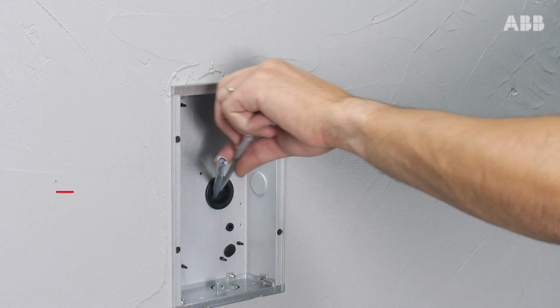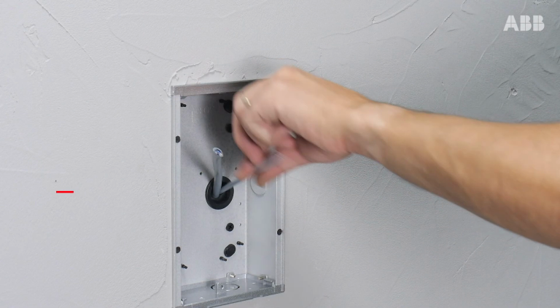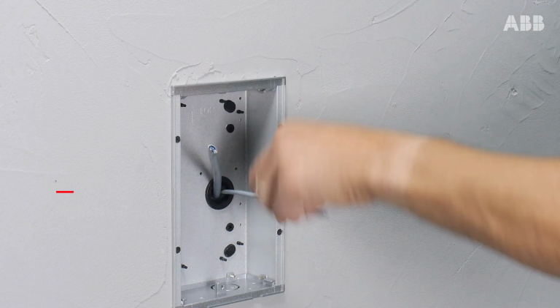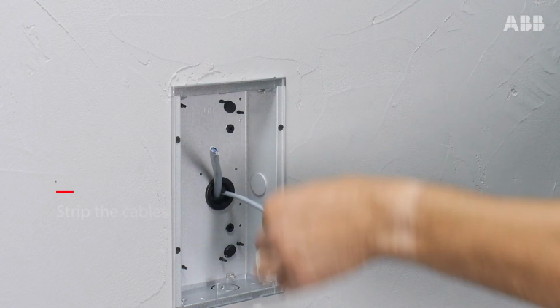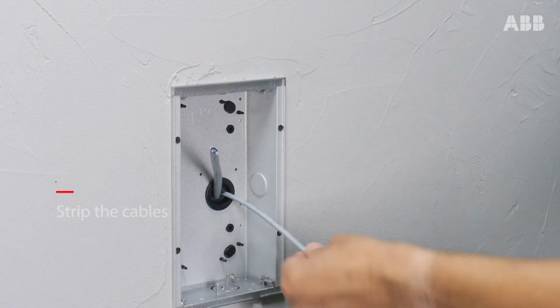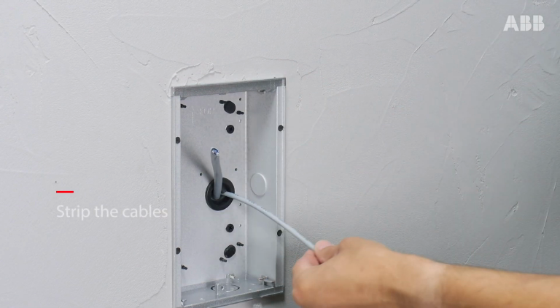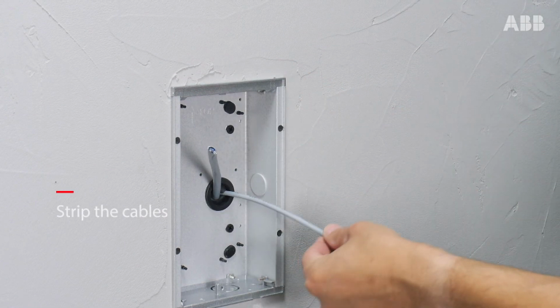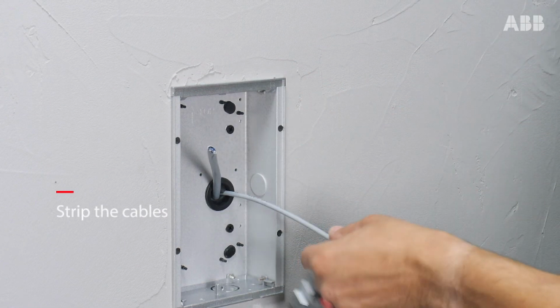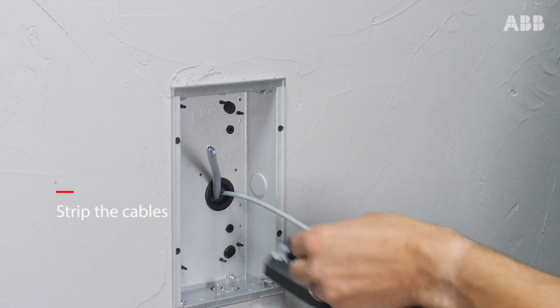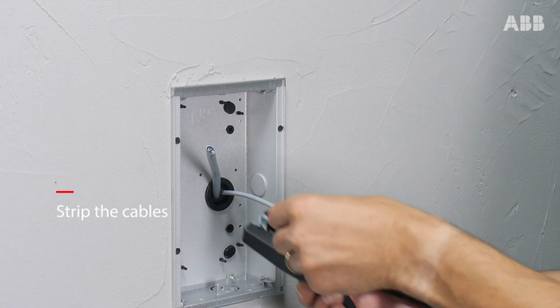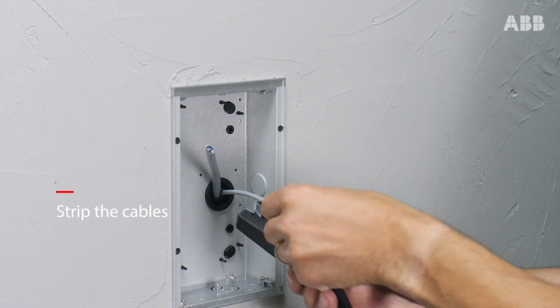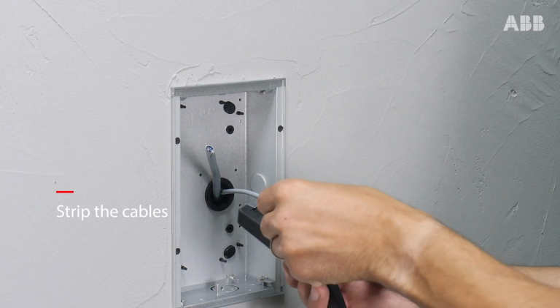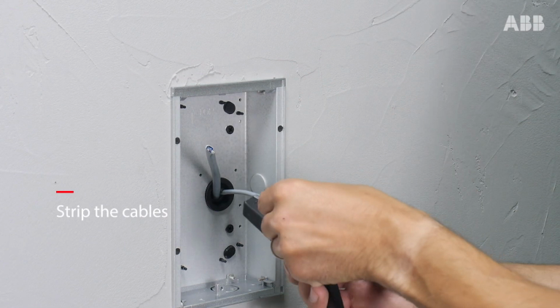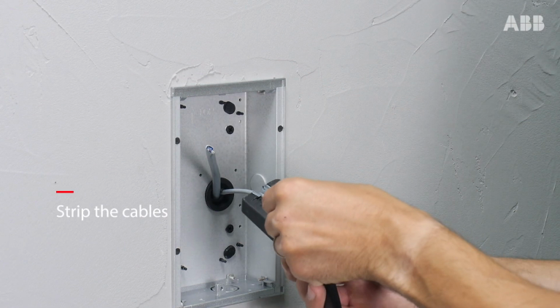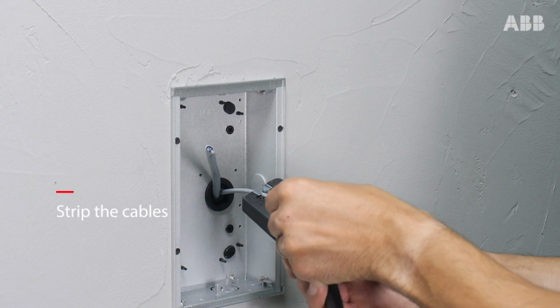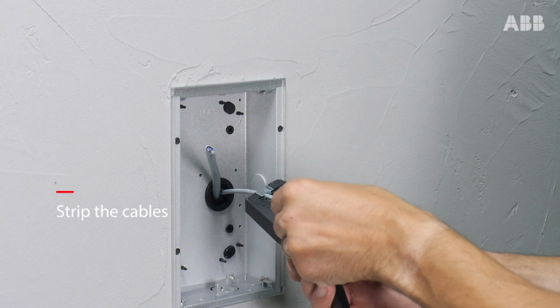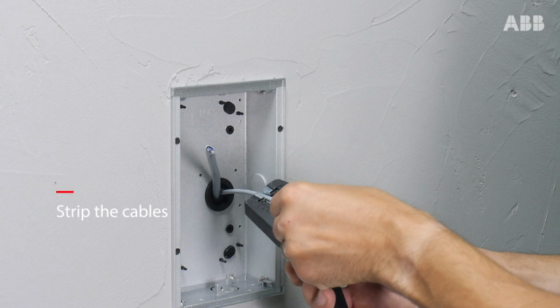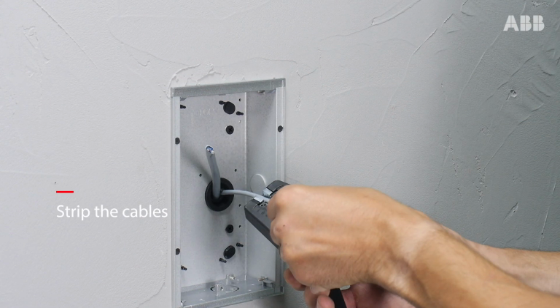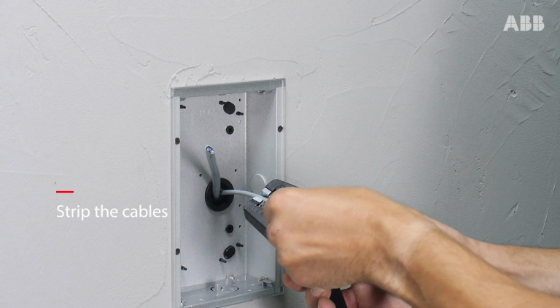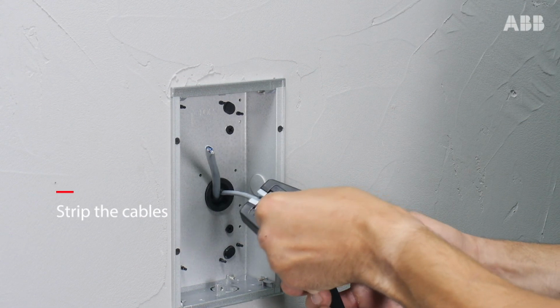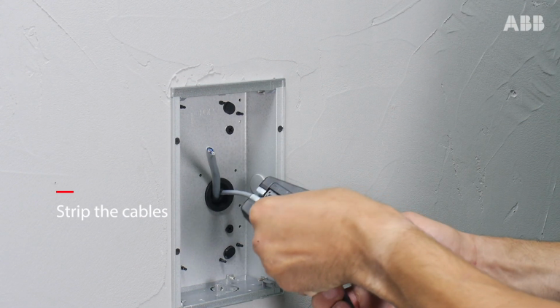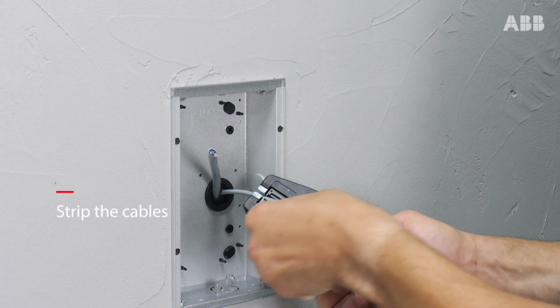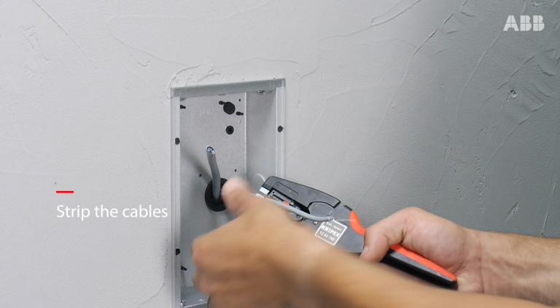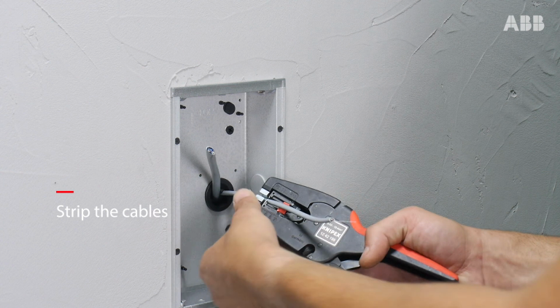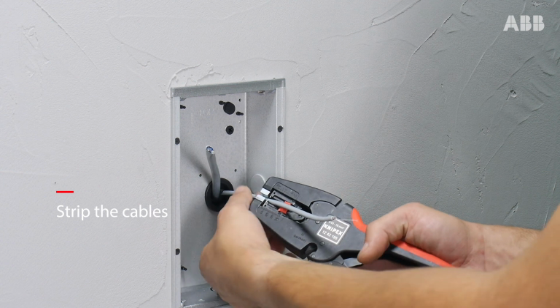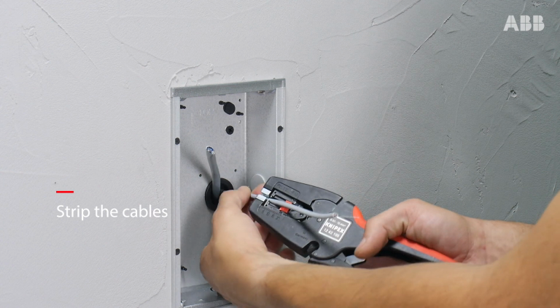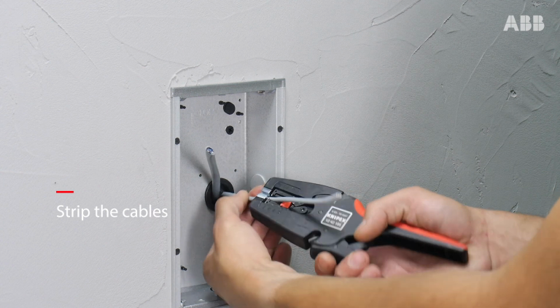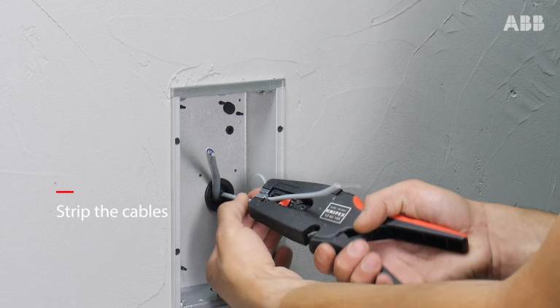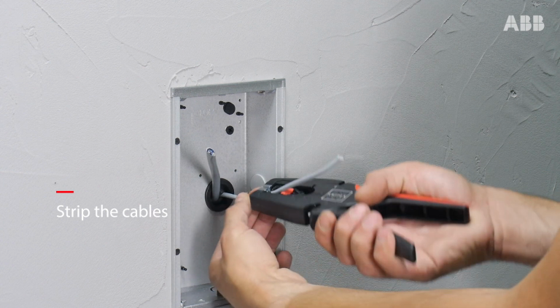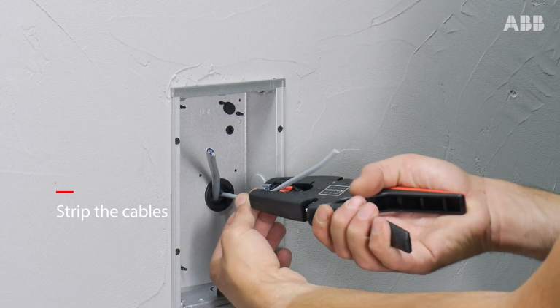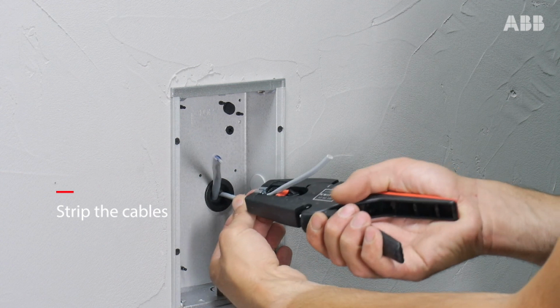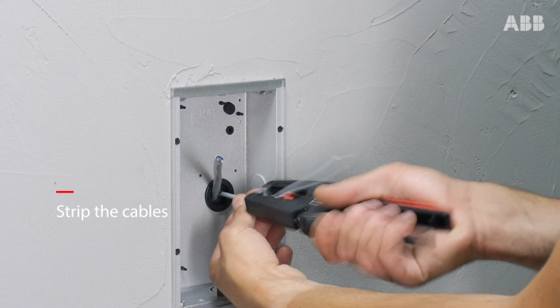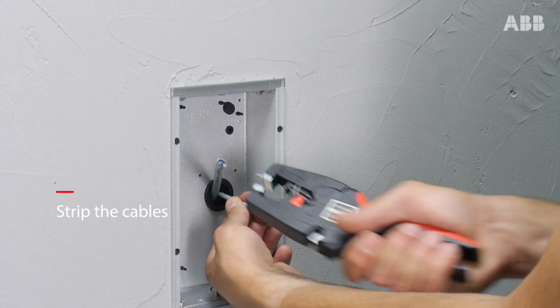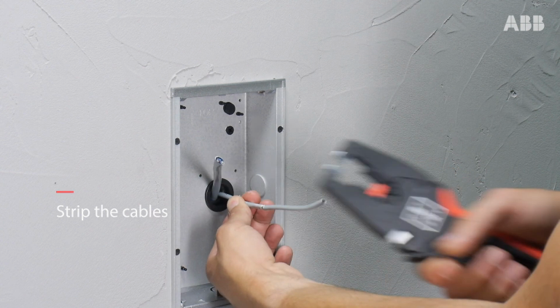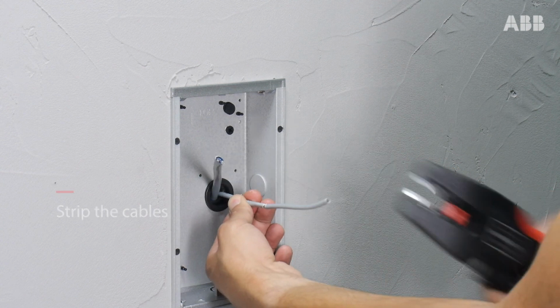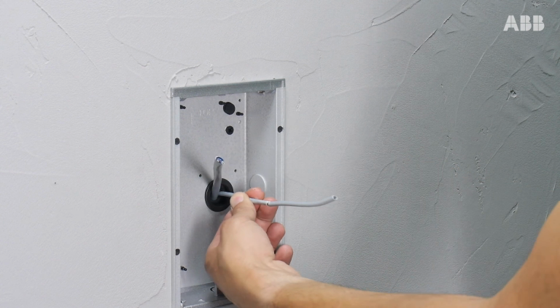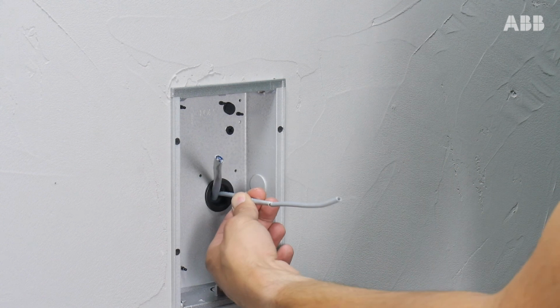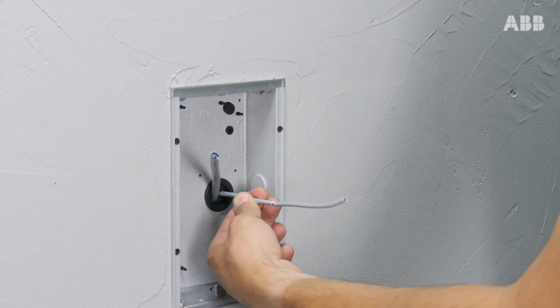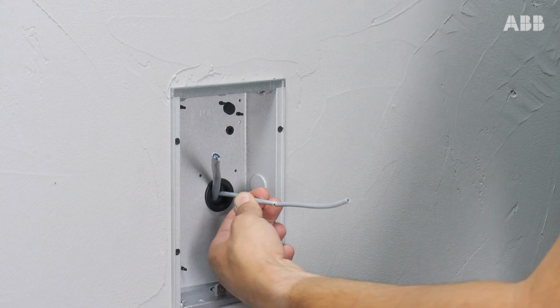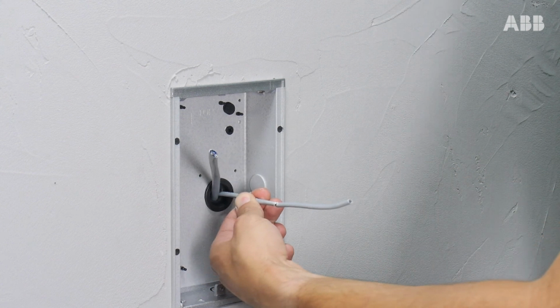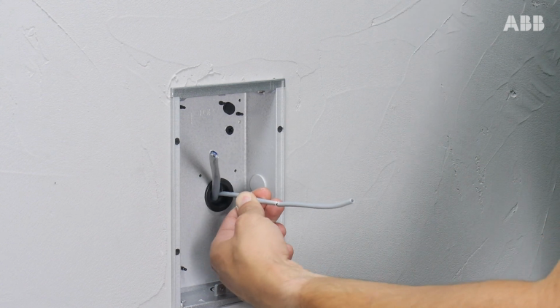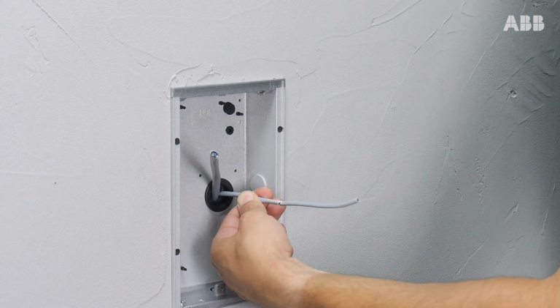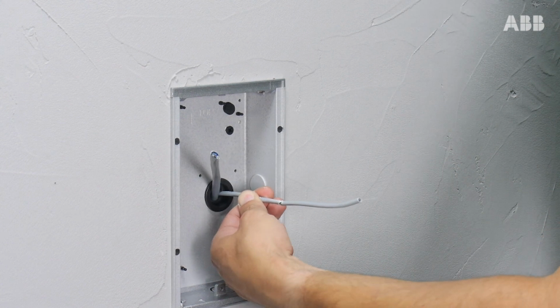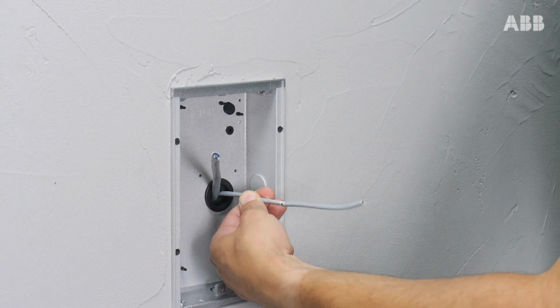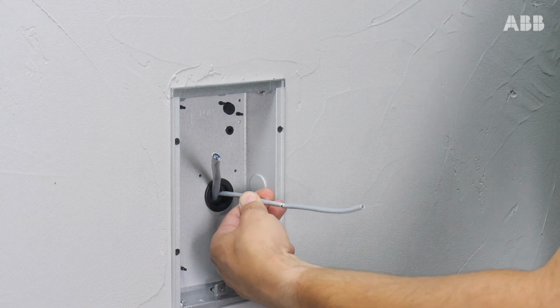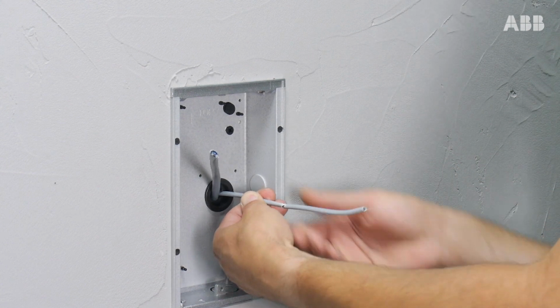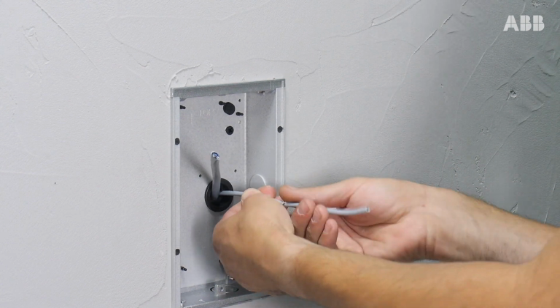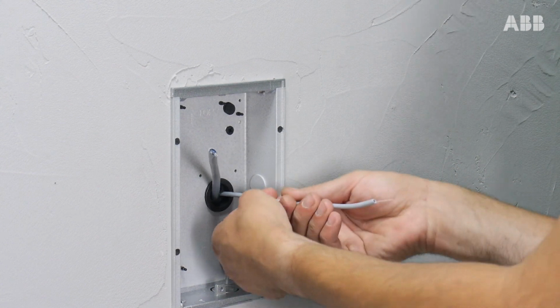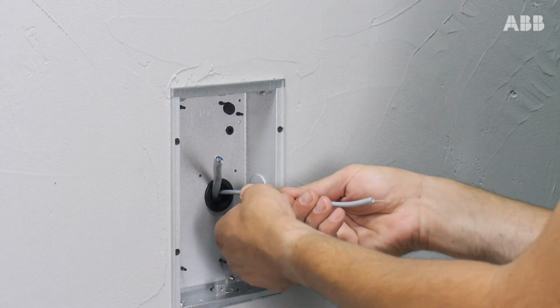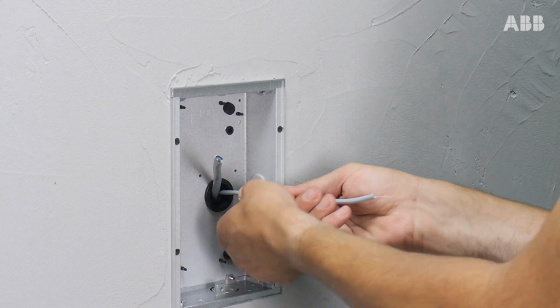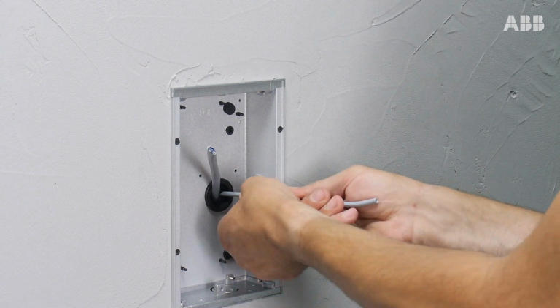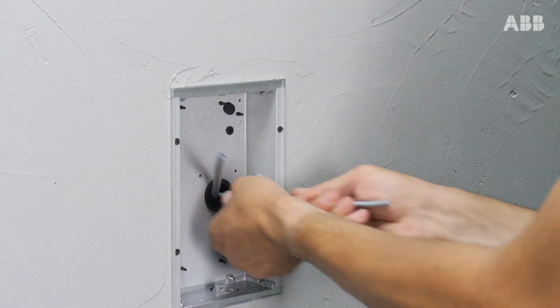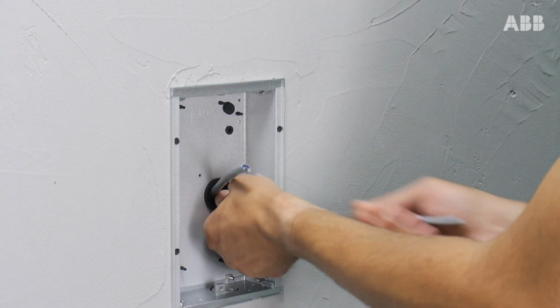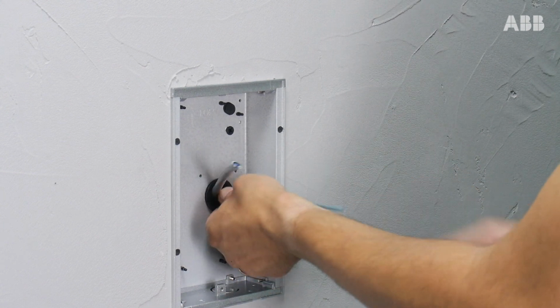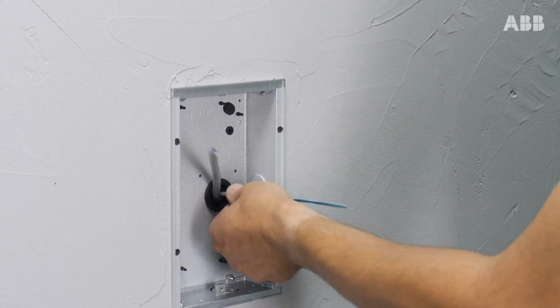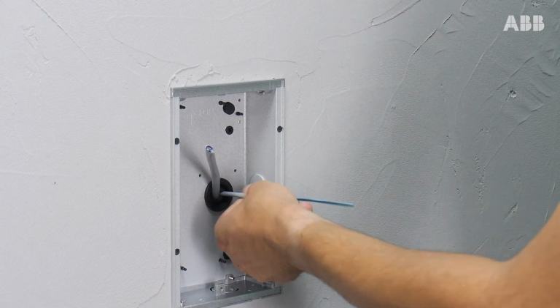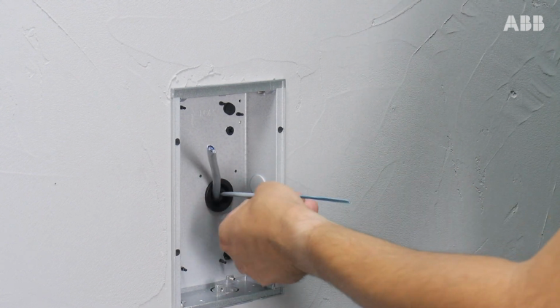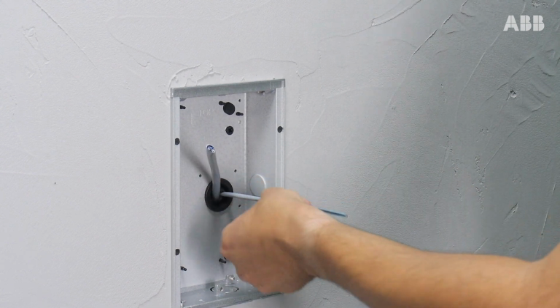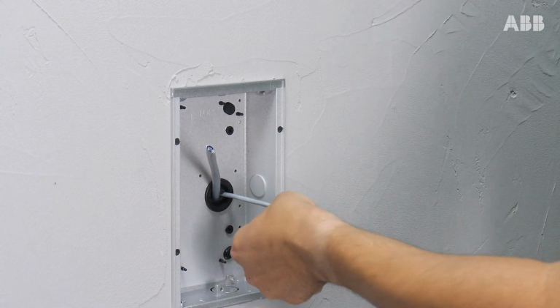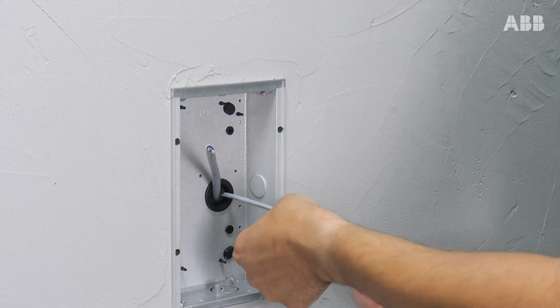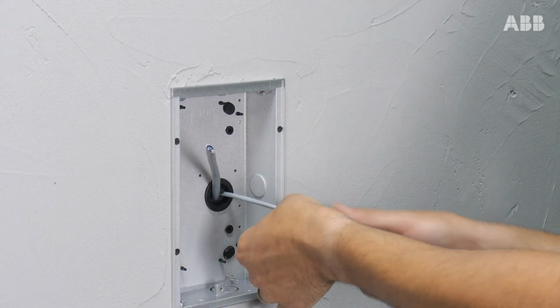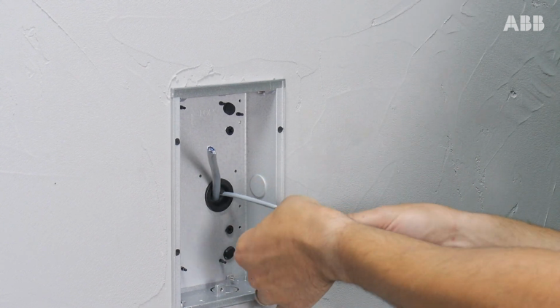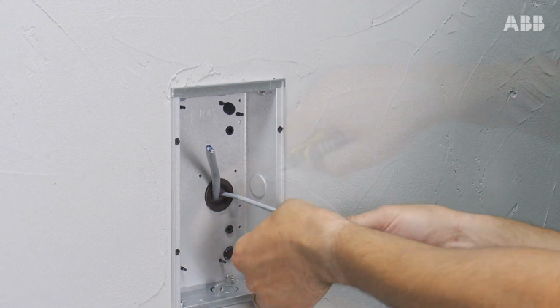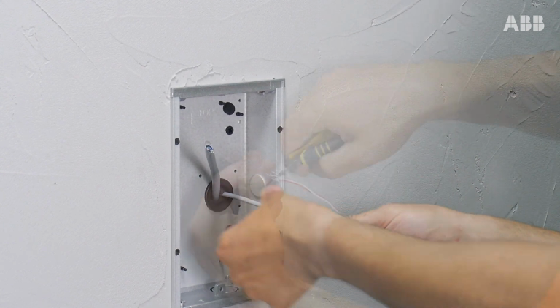Start by stripping the cables. Two wires are needed for the internal monitor, and the way to cable the other side is the same.